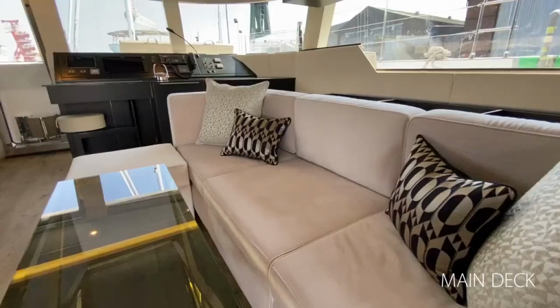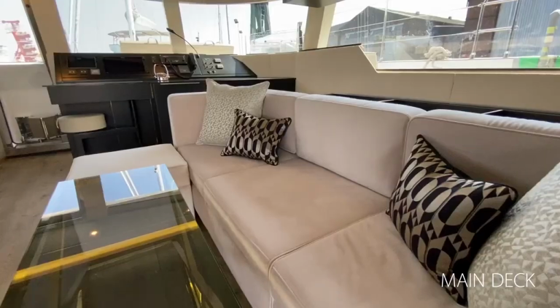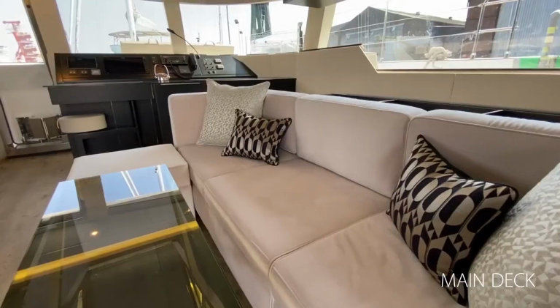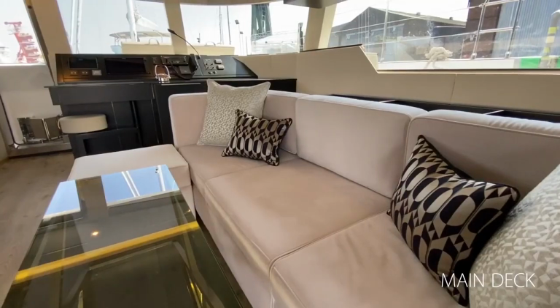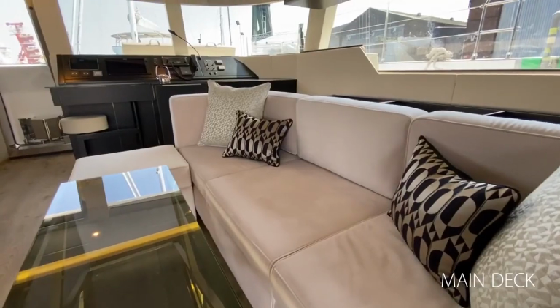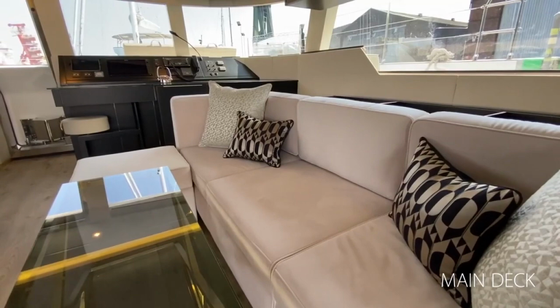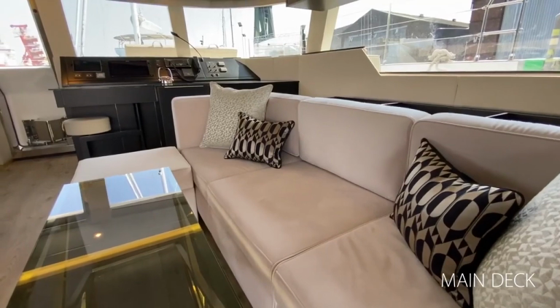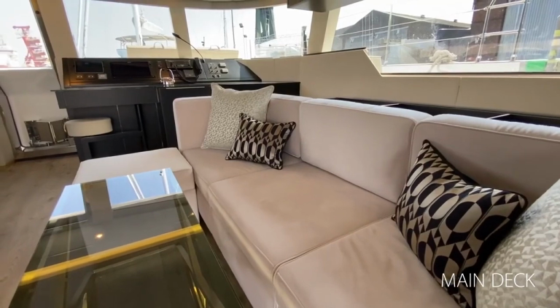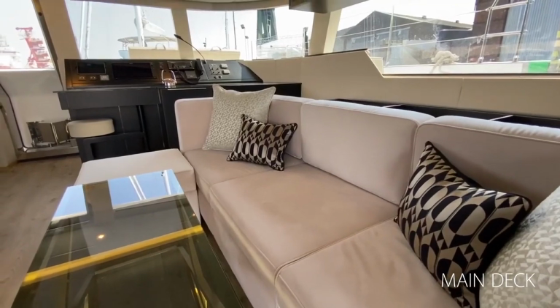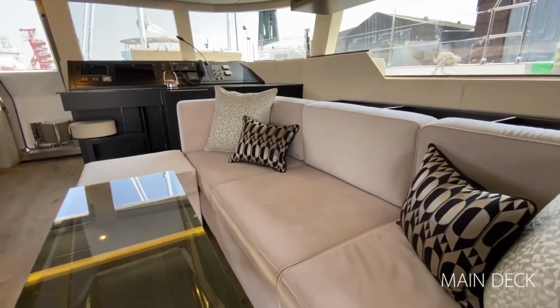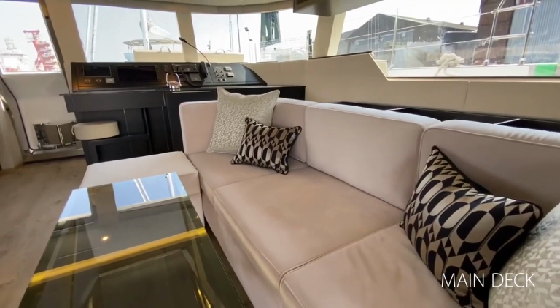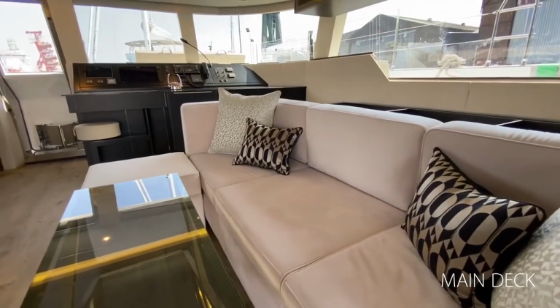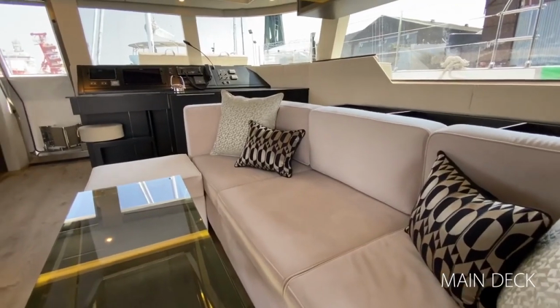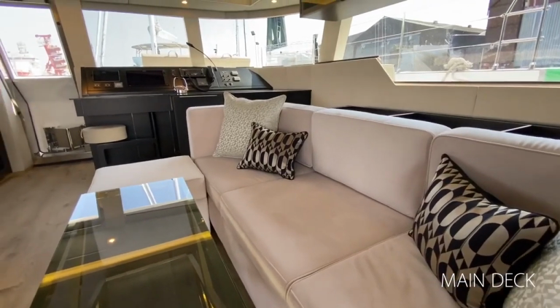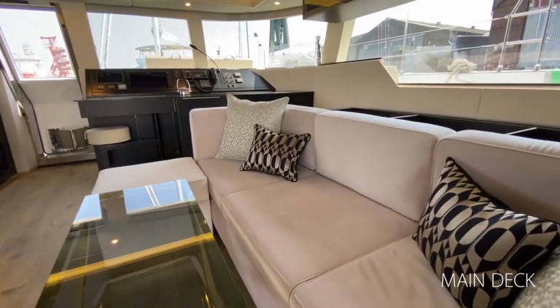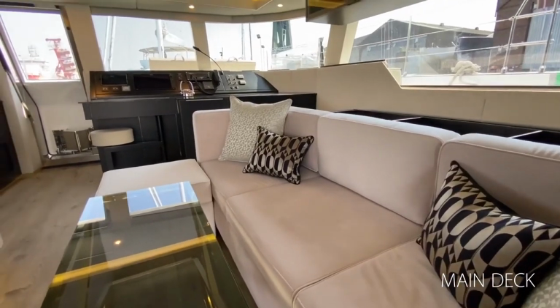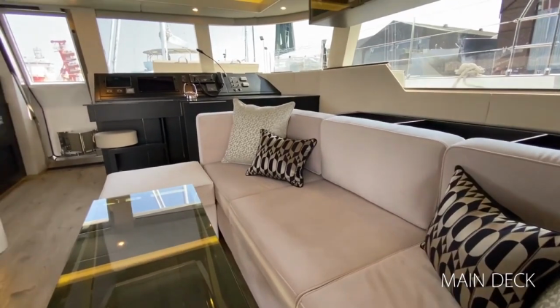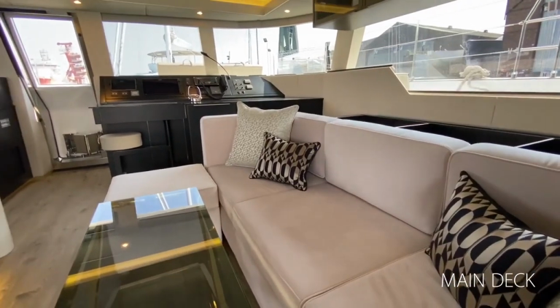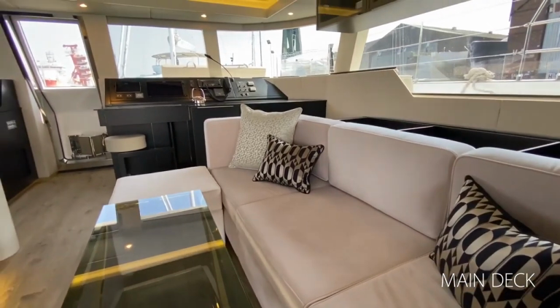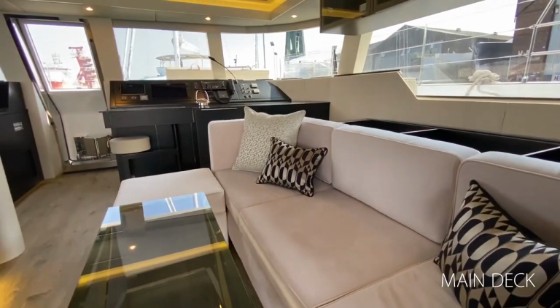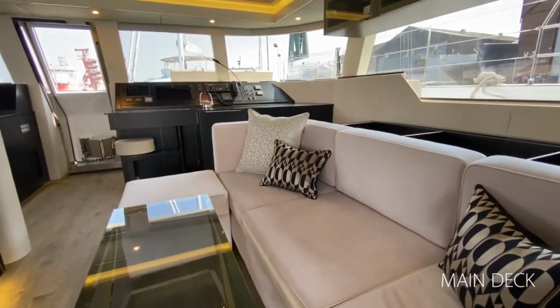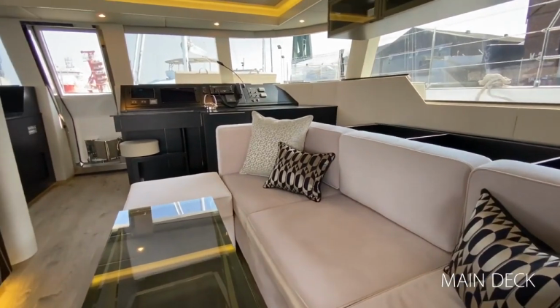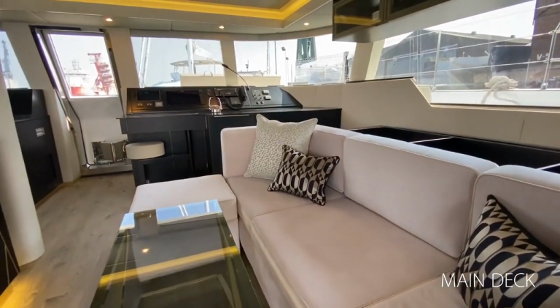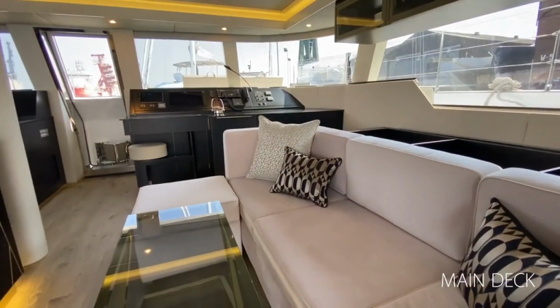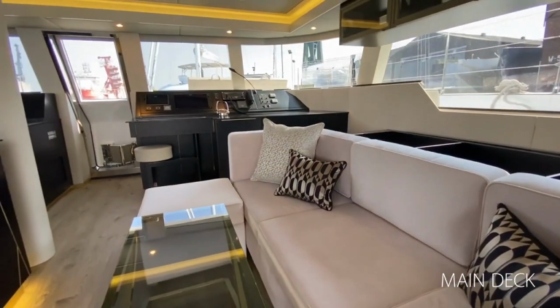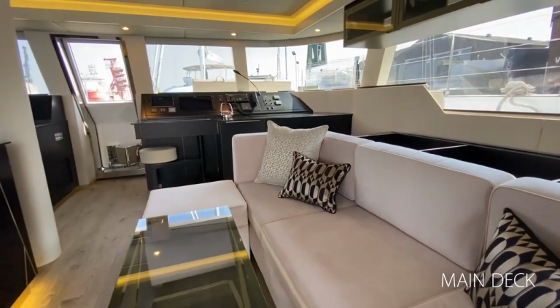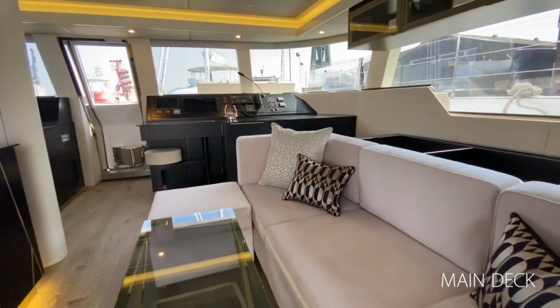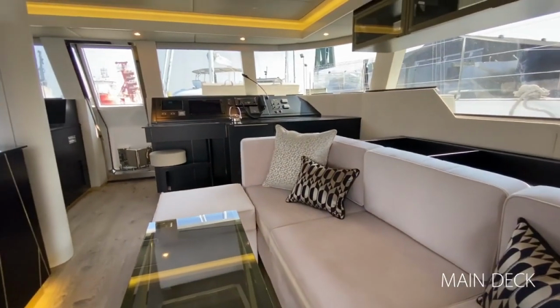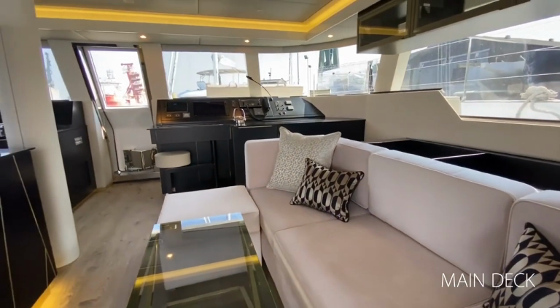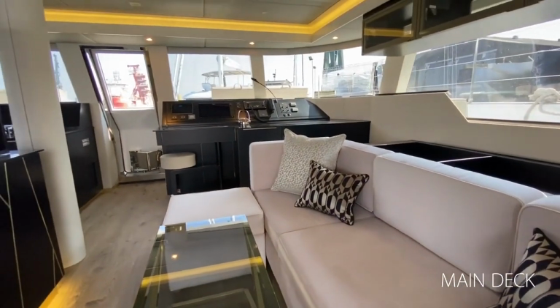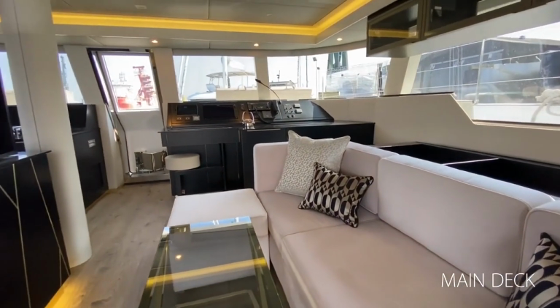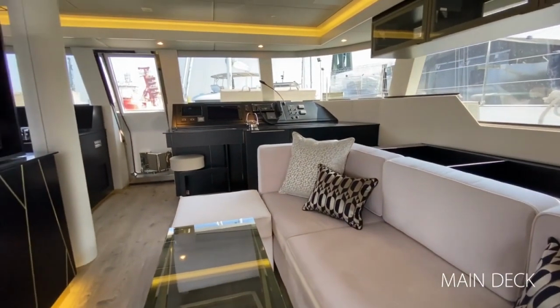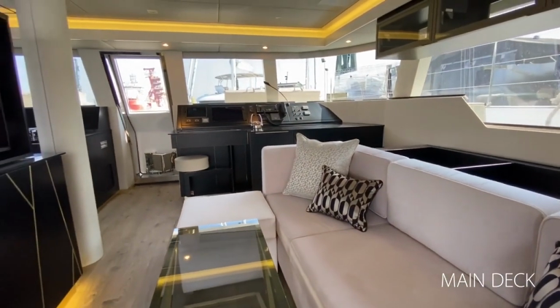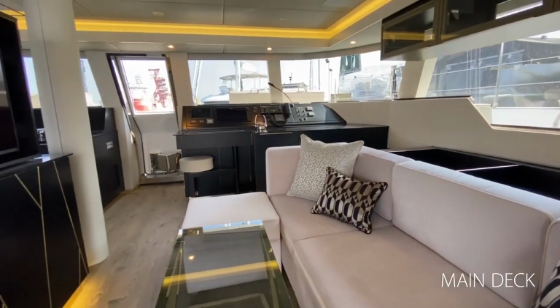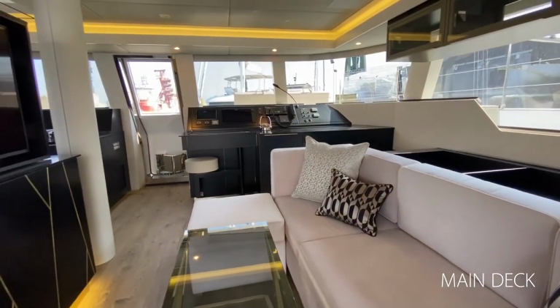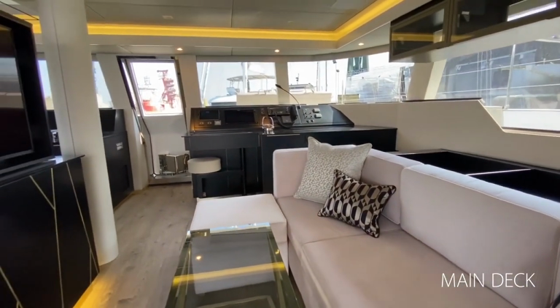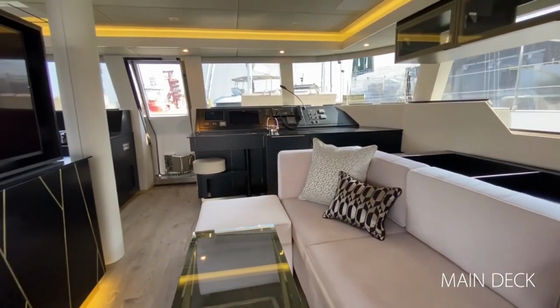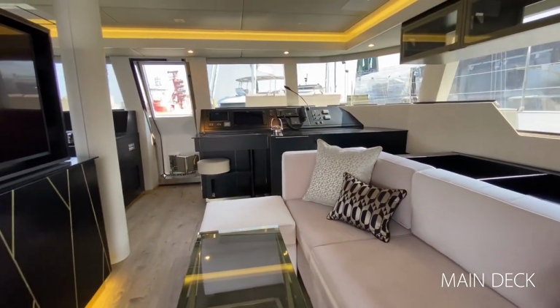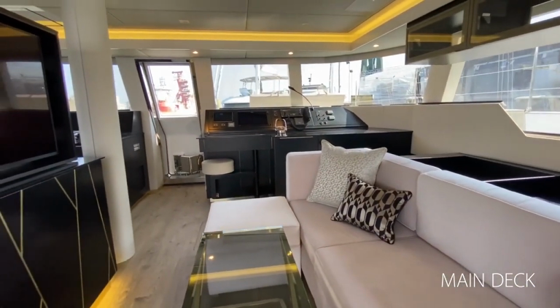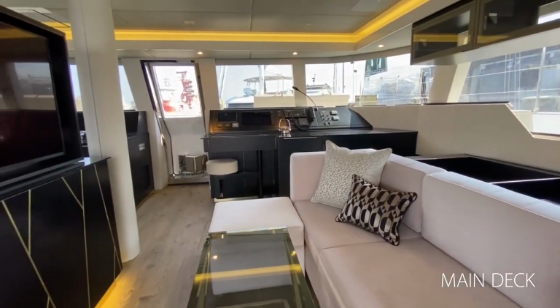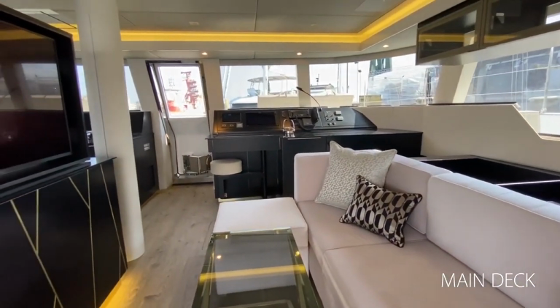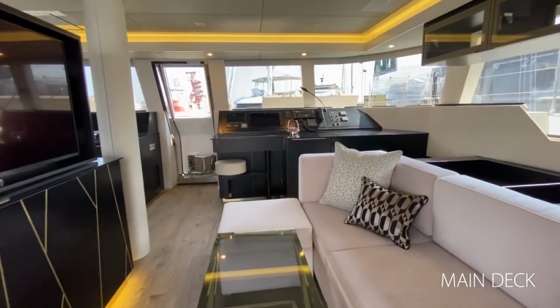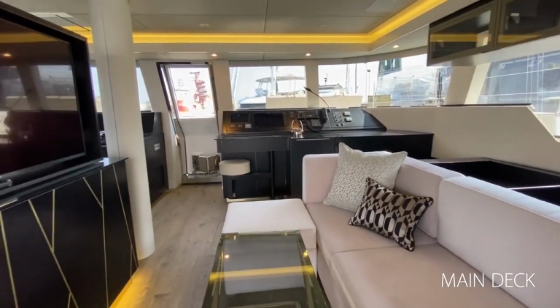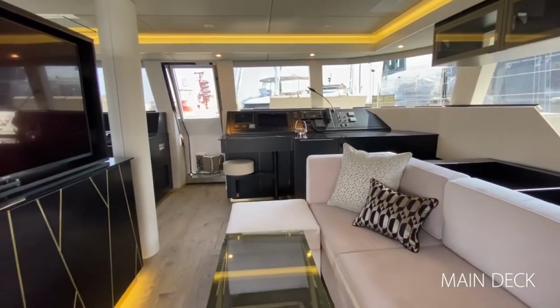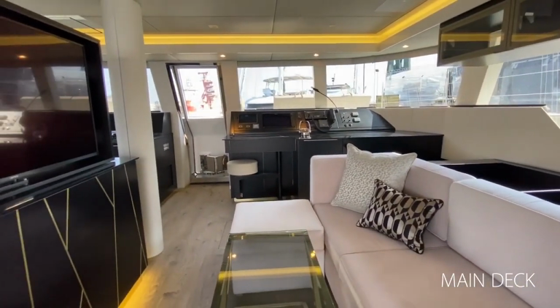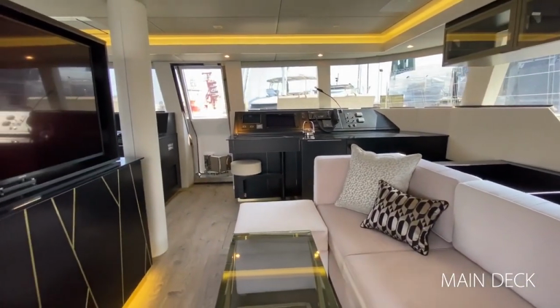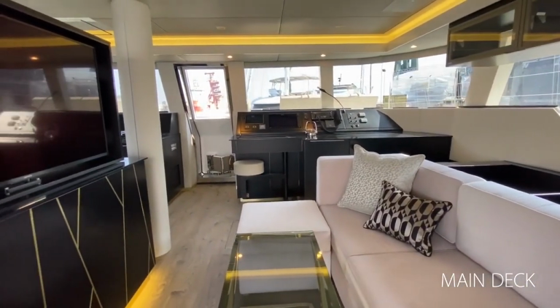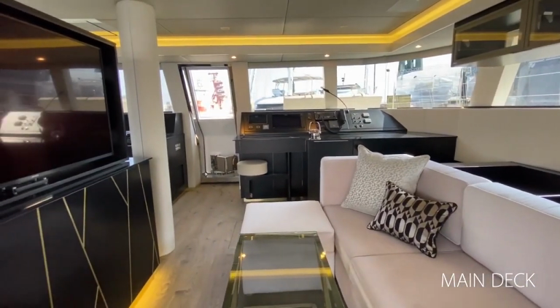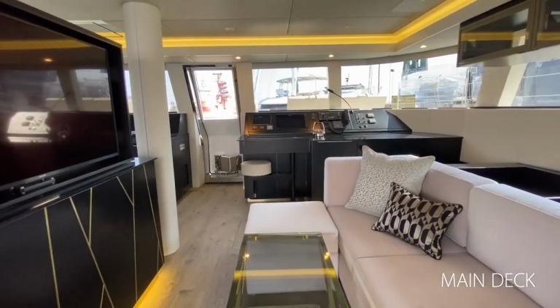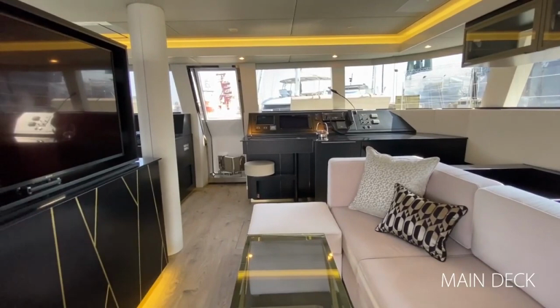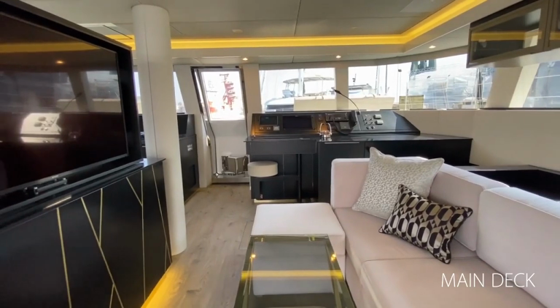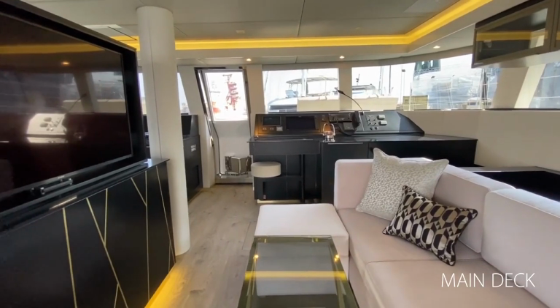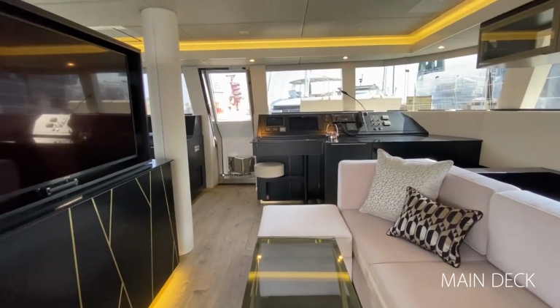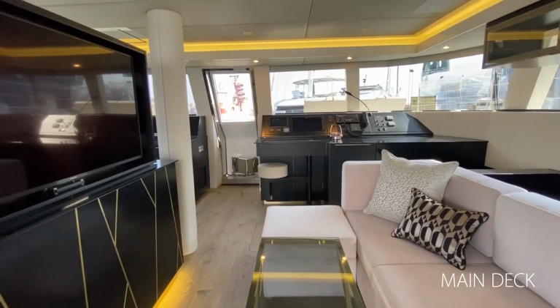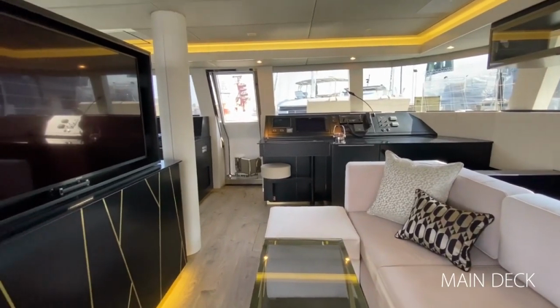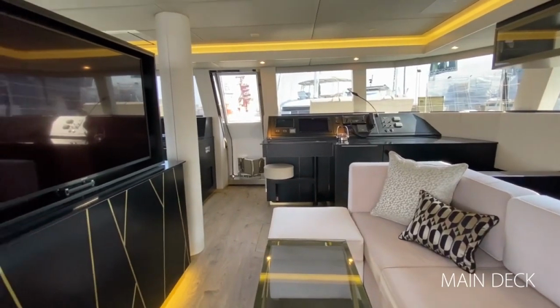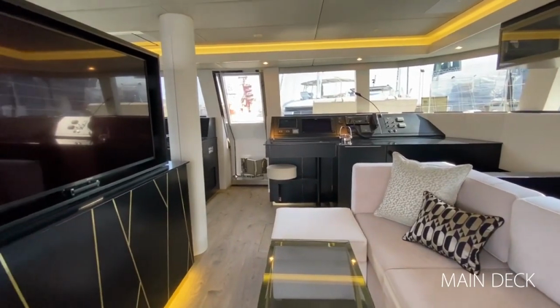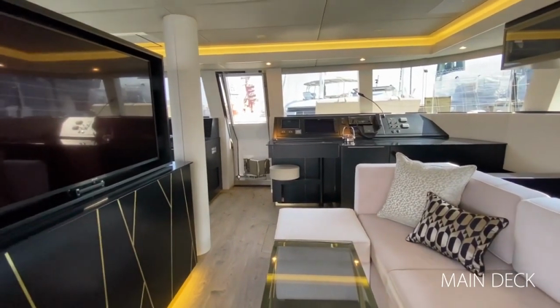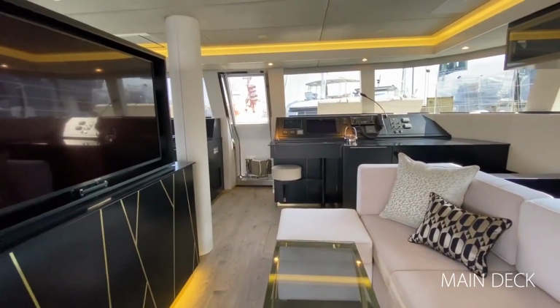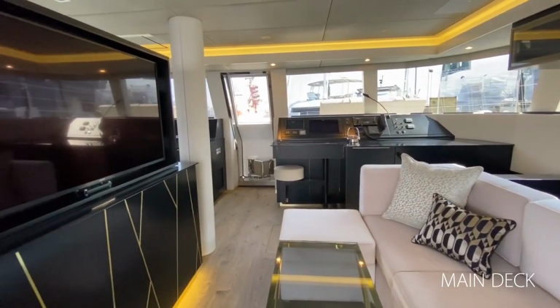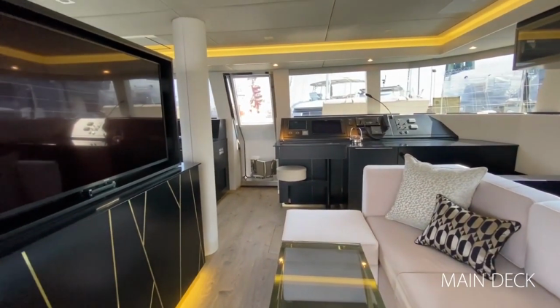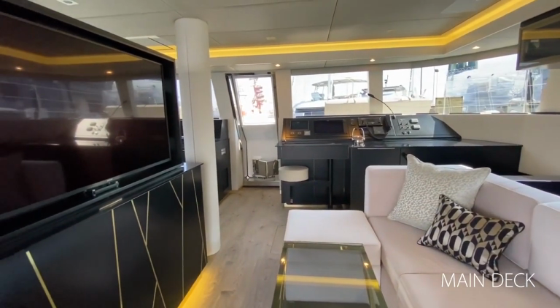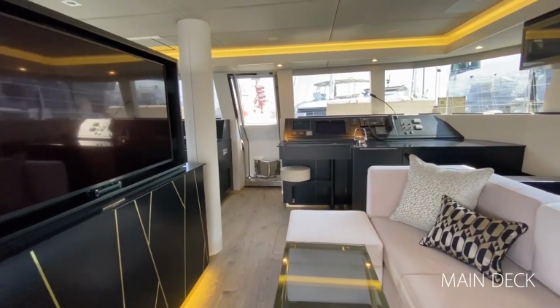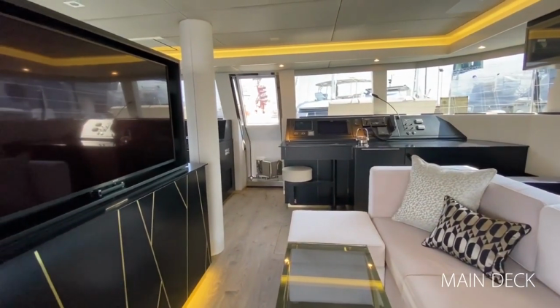The starboard lounging space with a sofa and coffee table faces a big rotating TV popping up from the yacht's kitchen island.